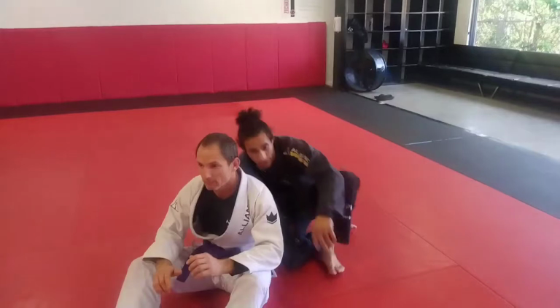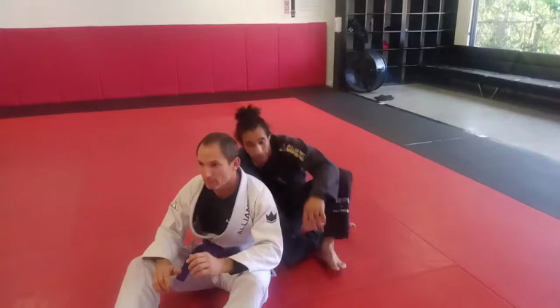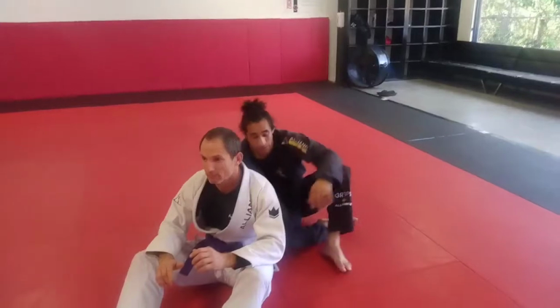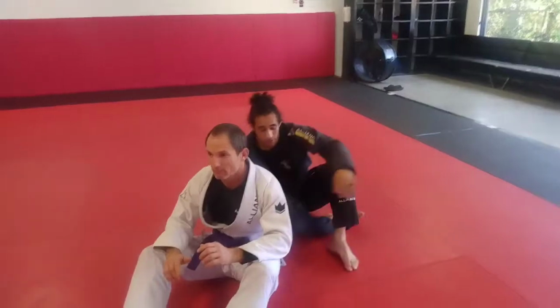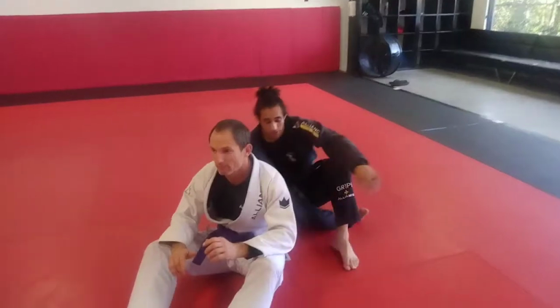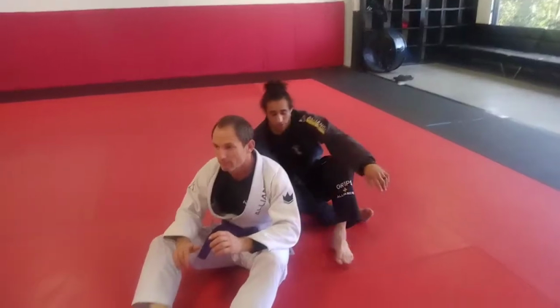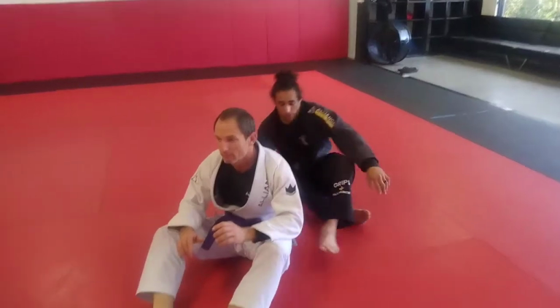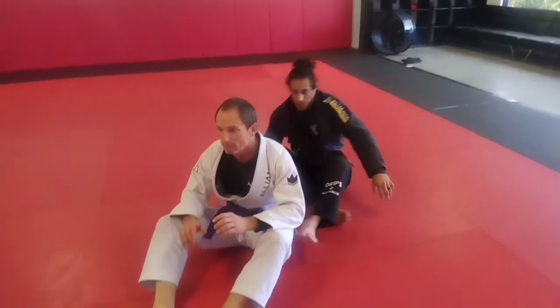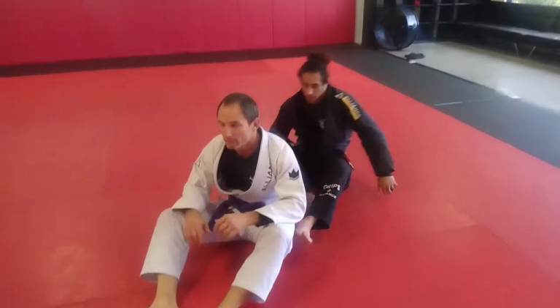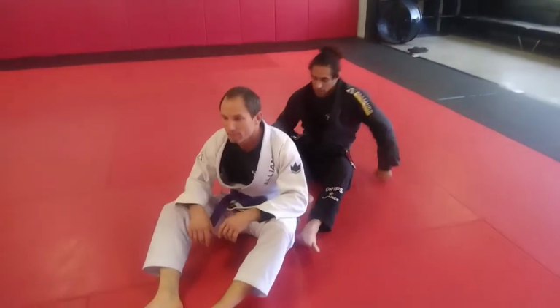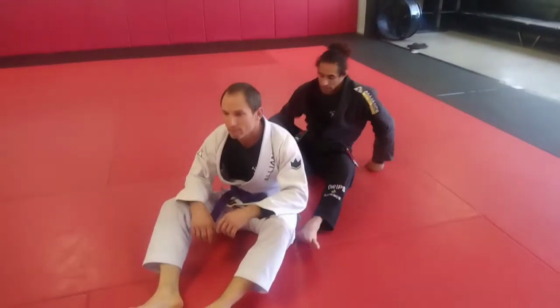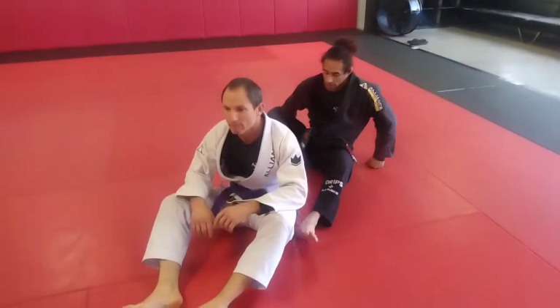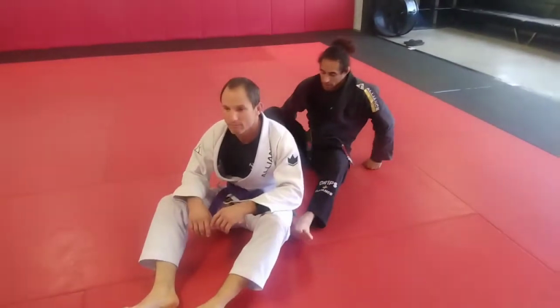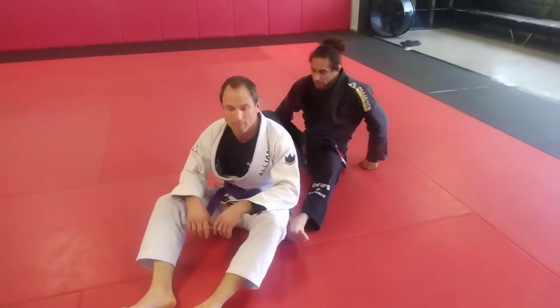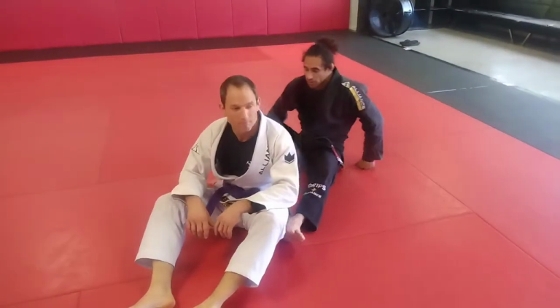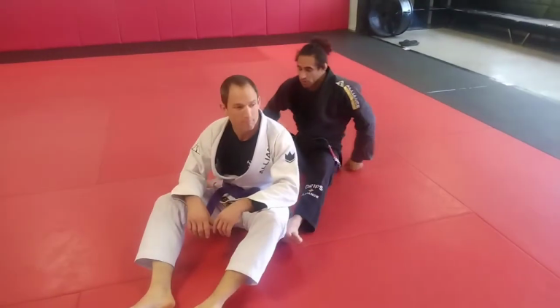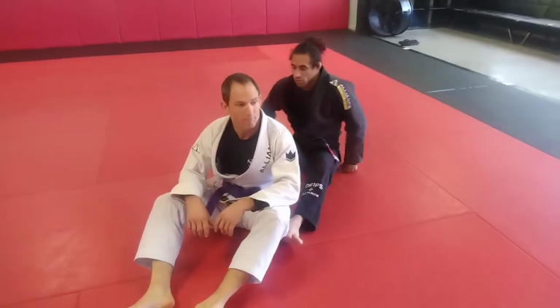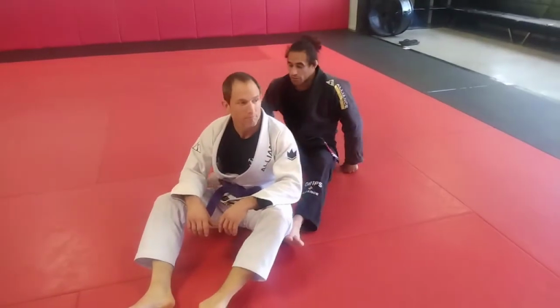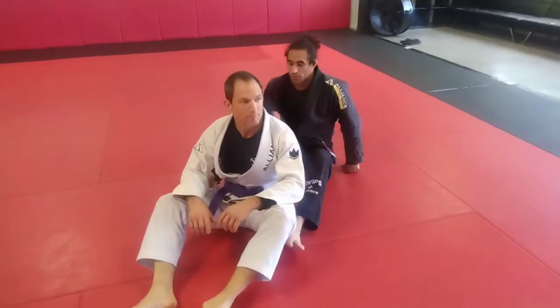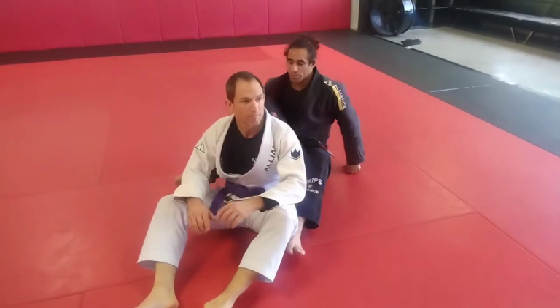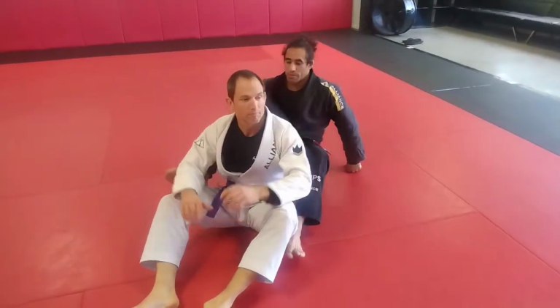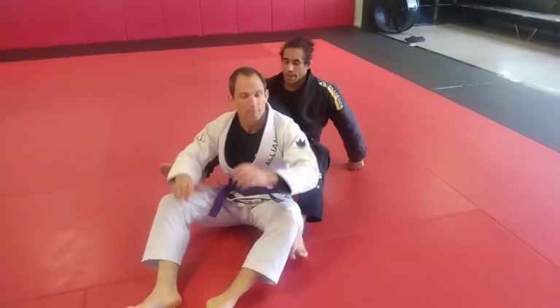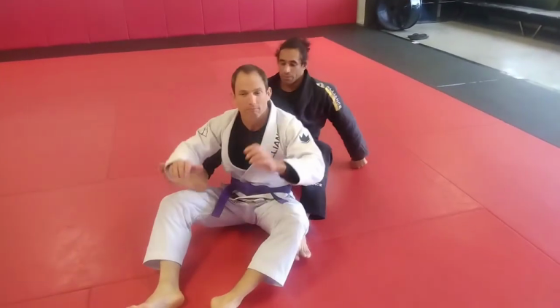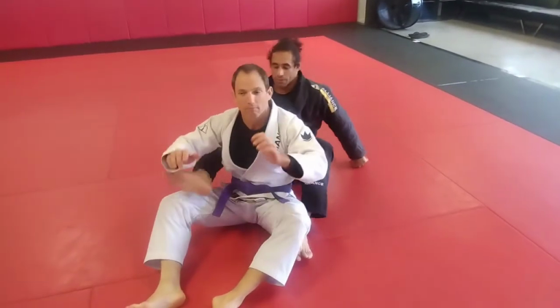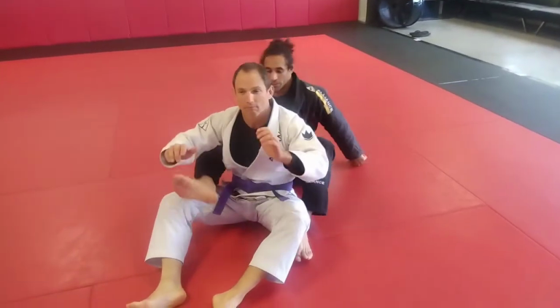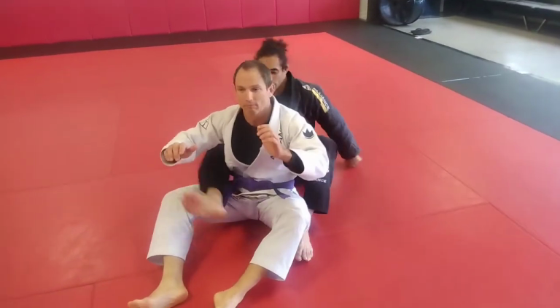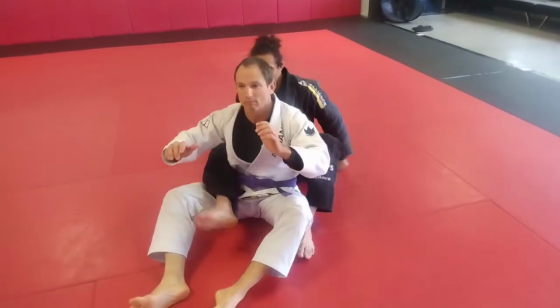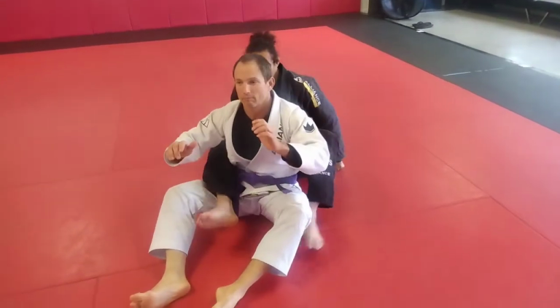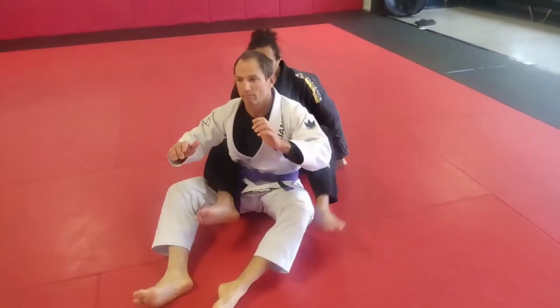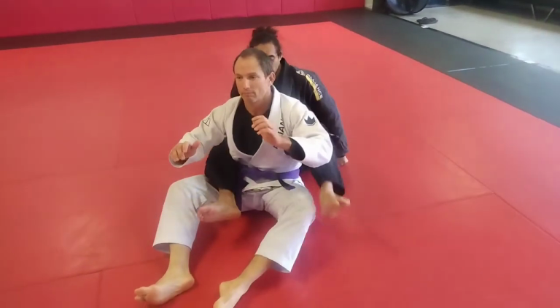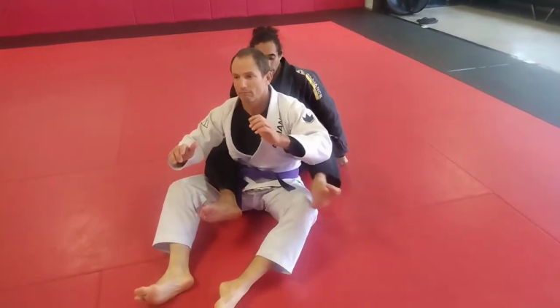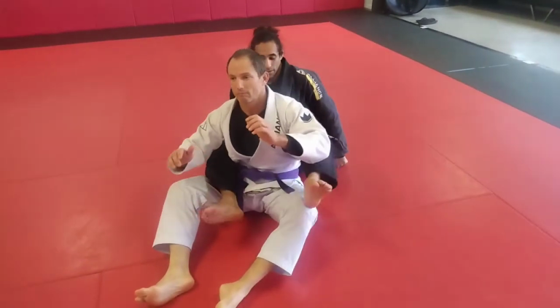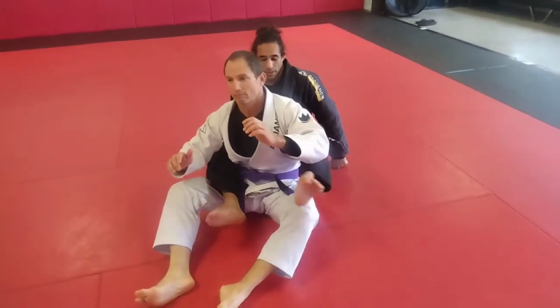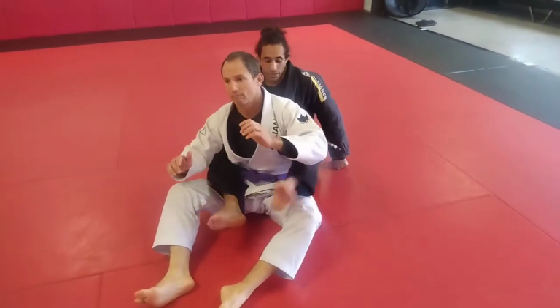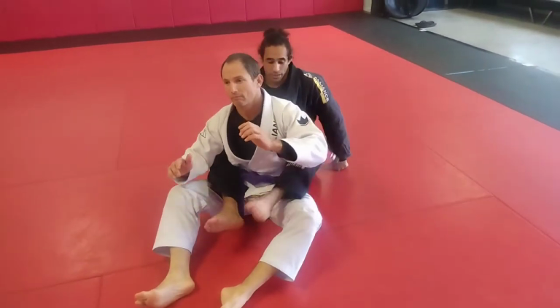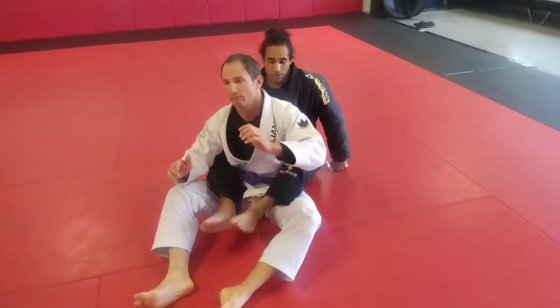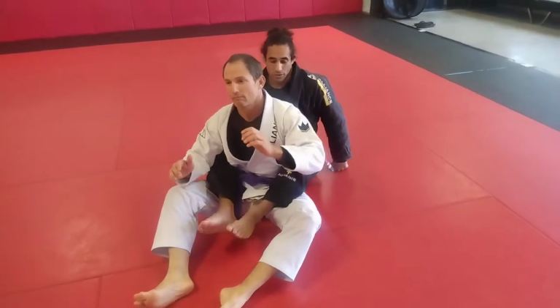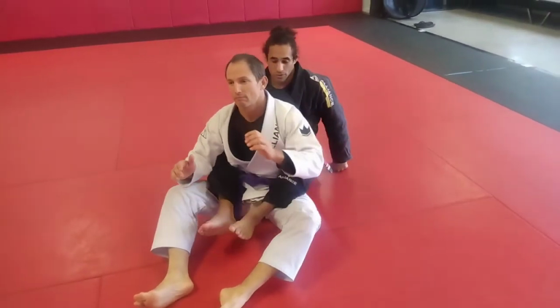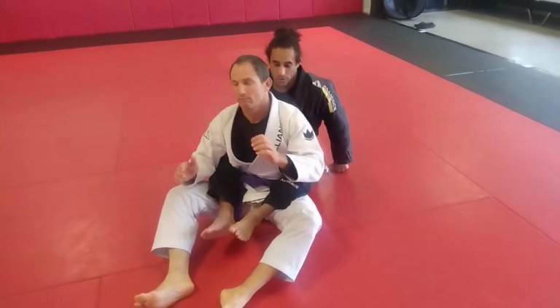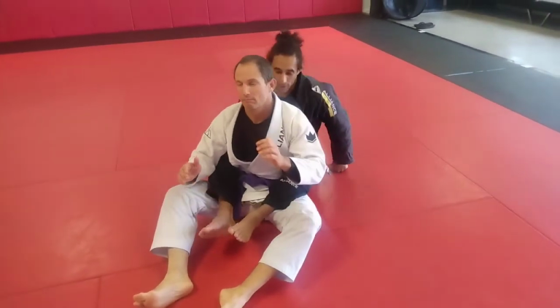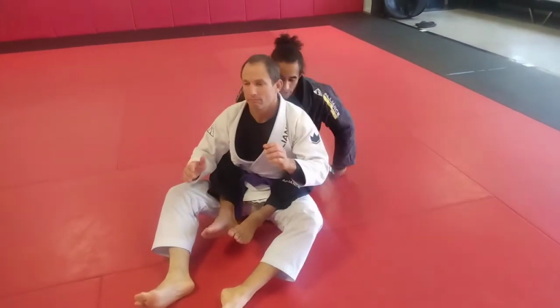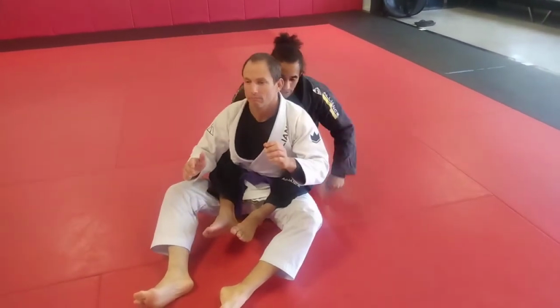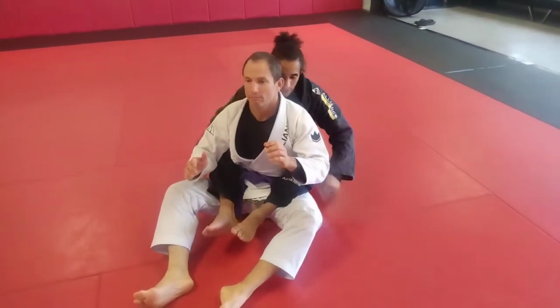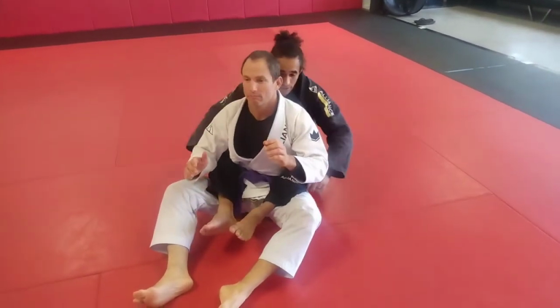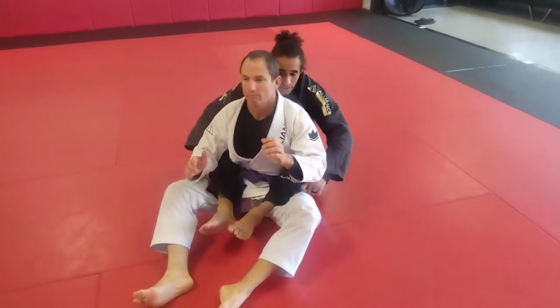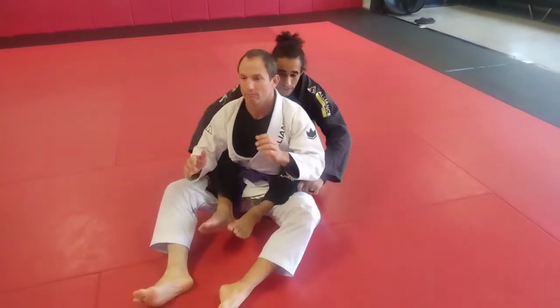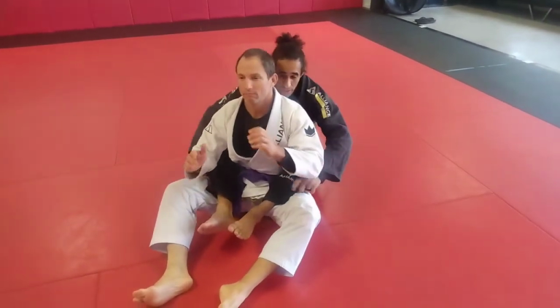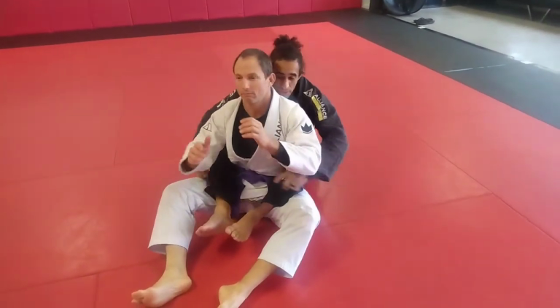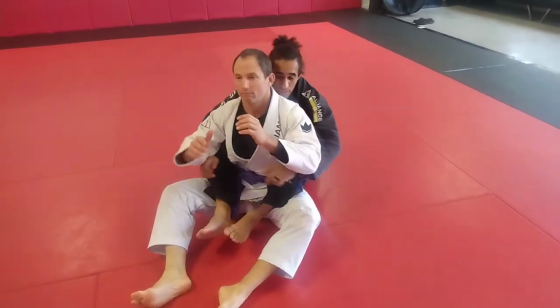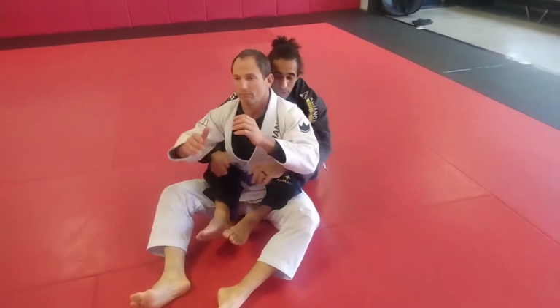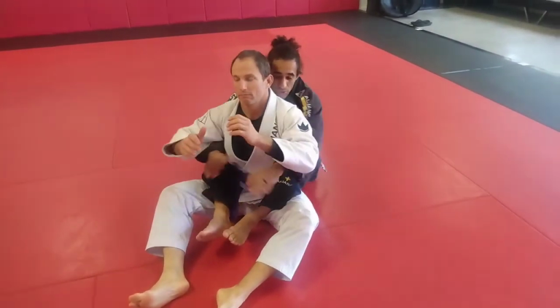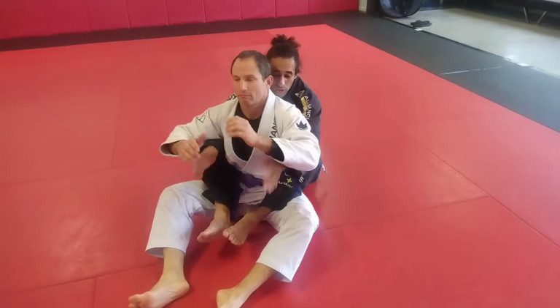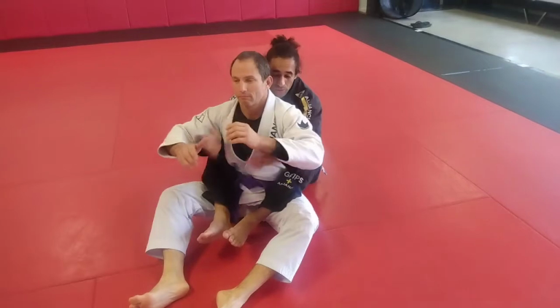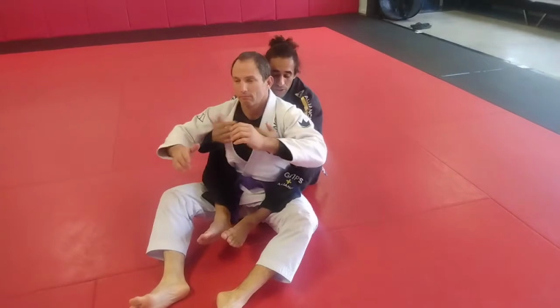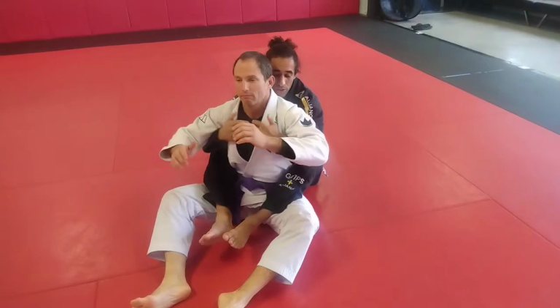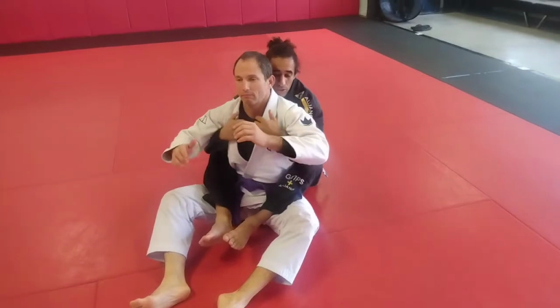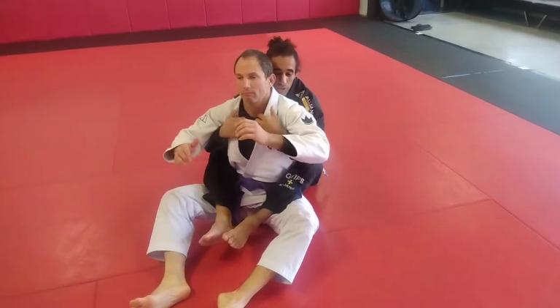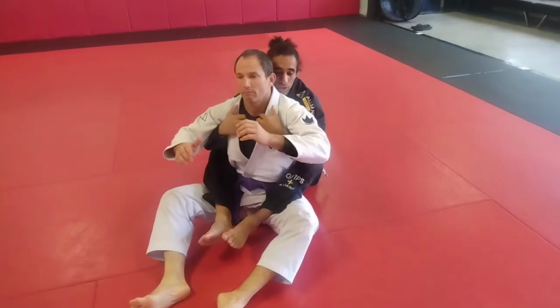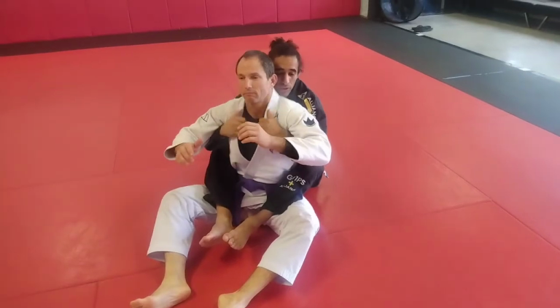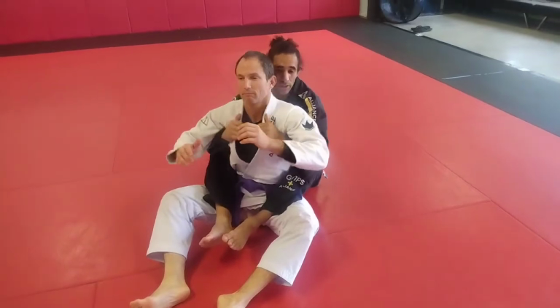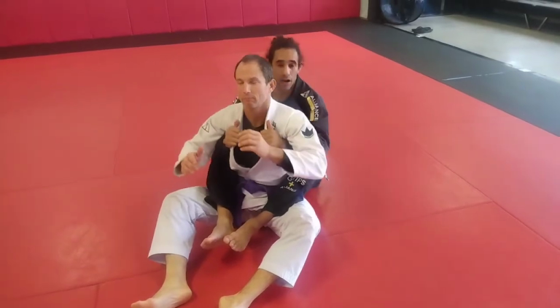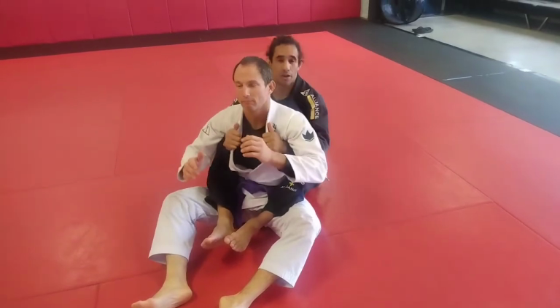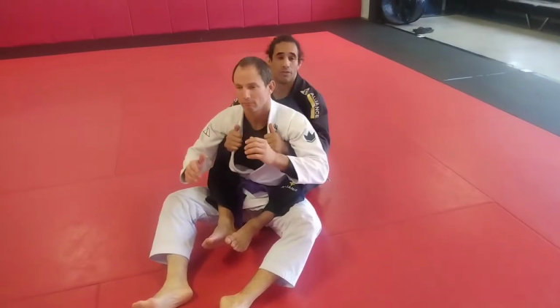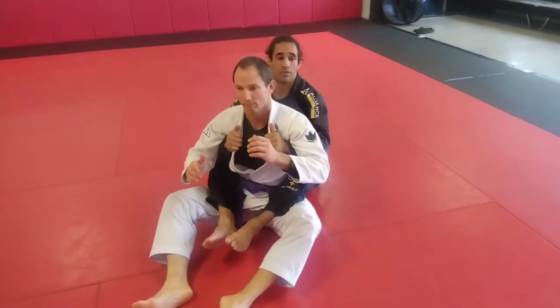Here, we're going to work from the back position — two hooks in, both arms under, holding the cuffs.